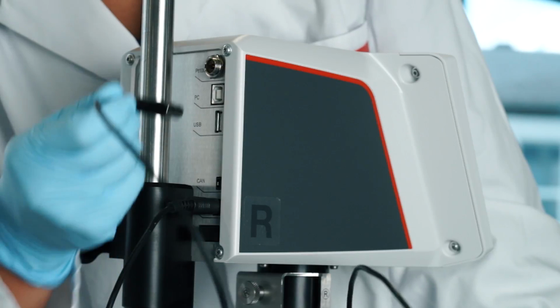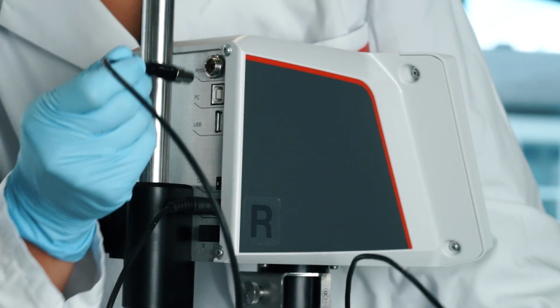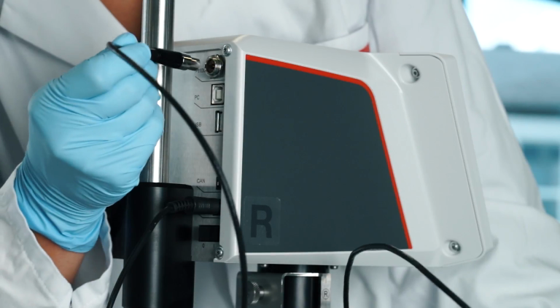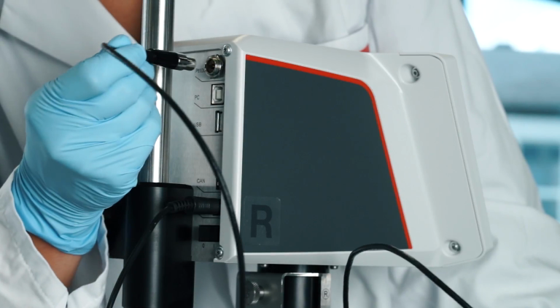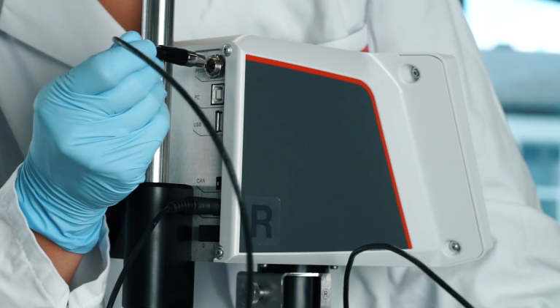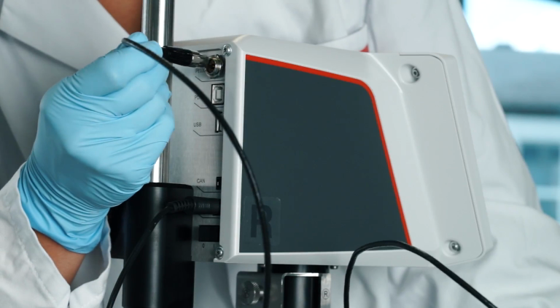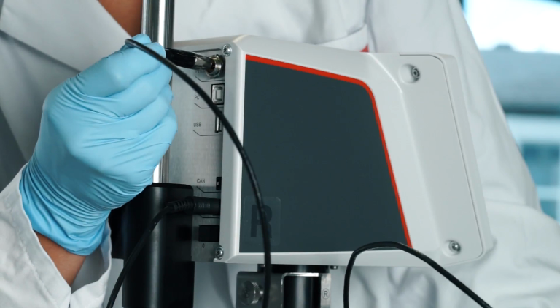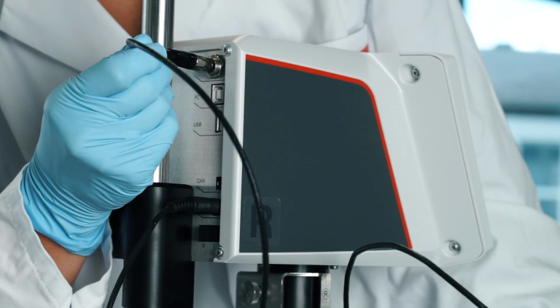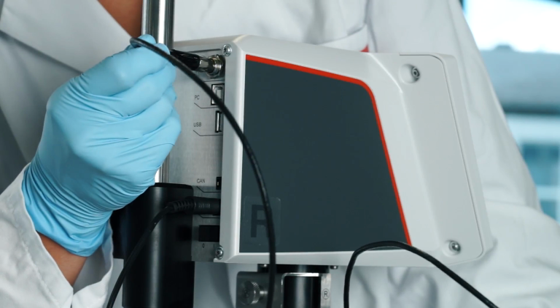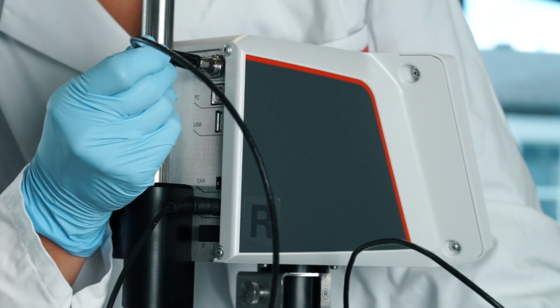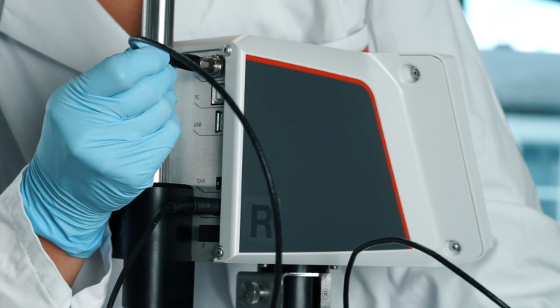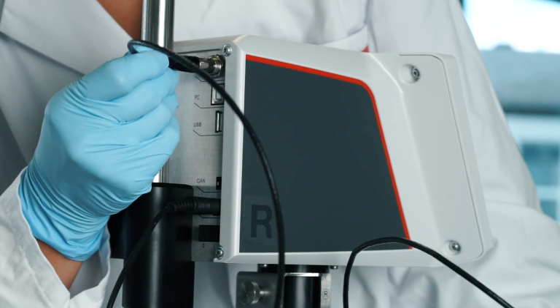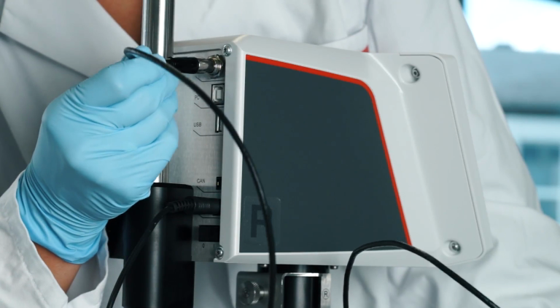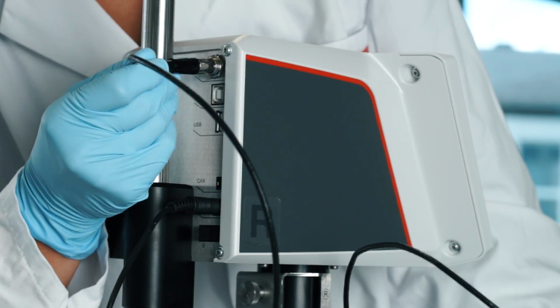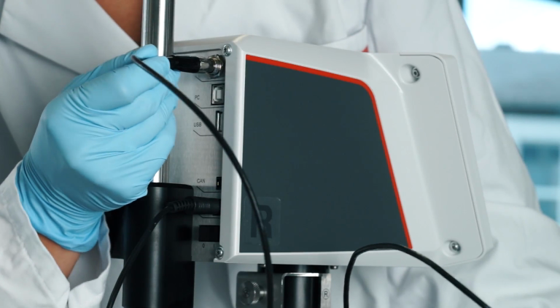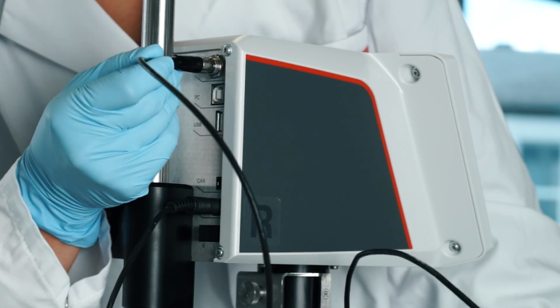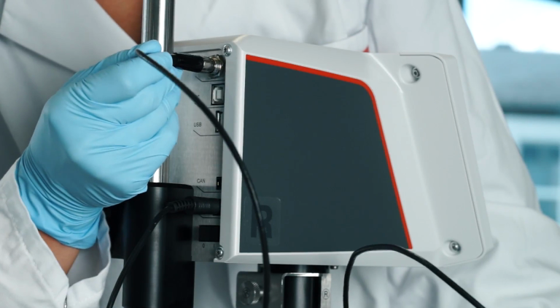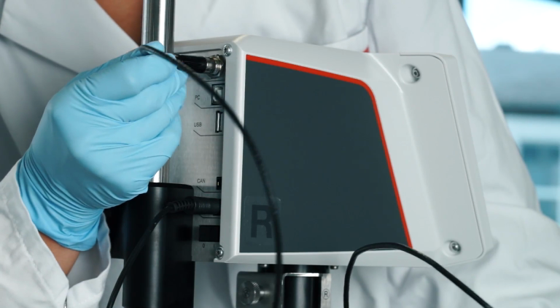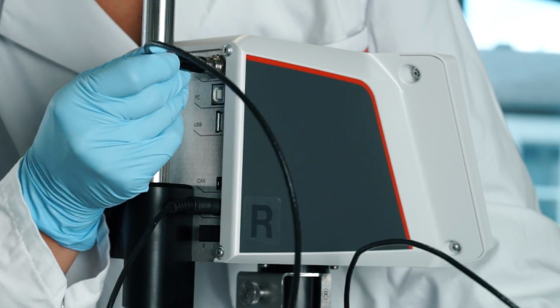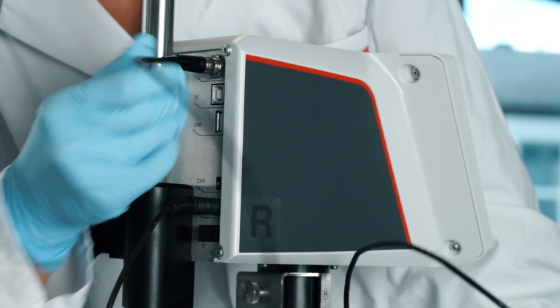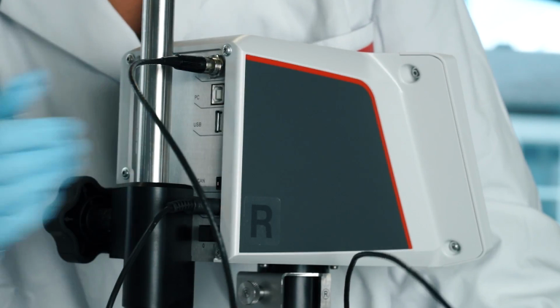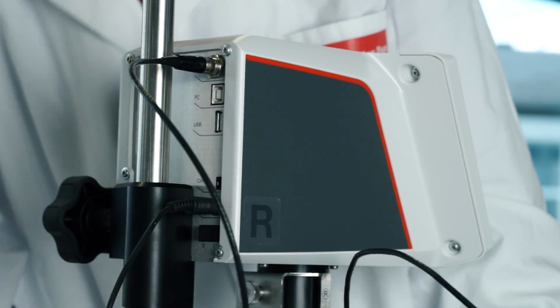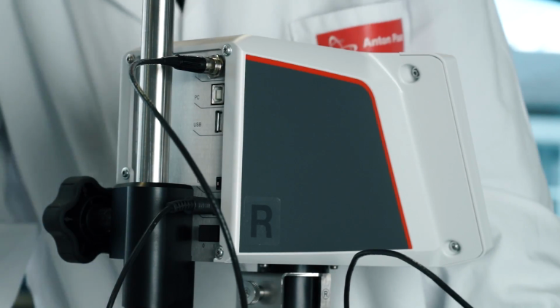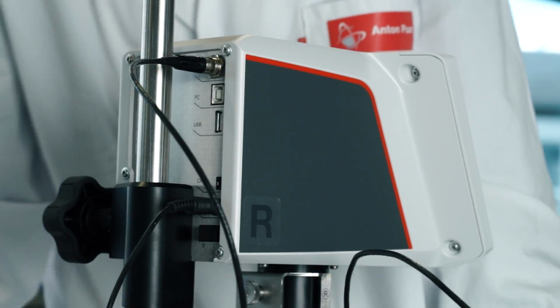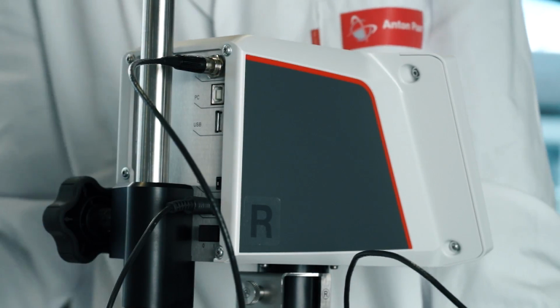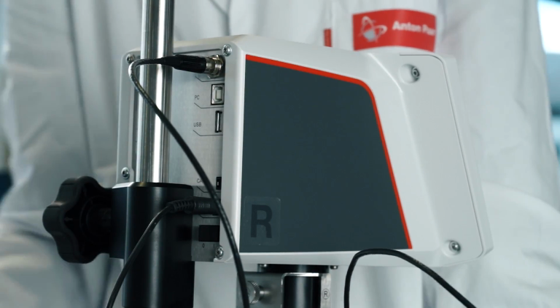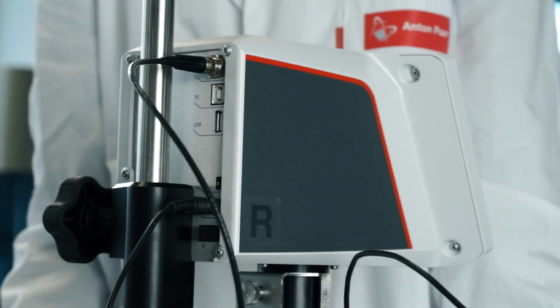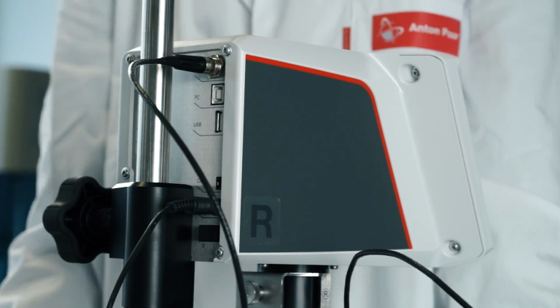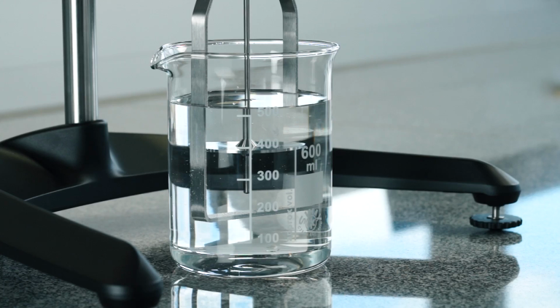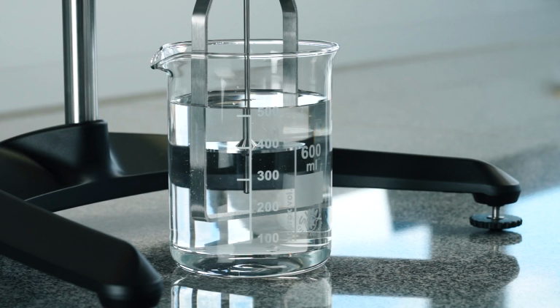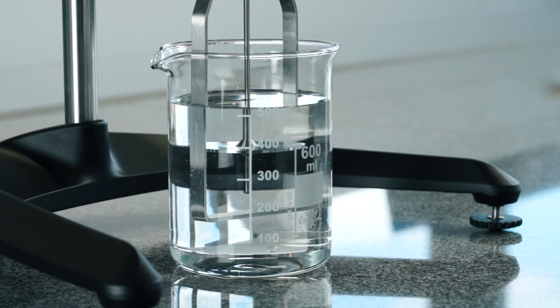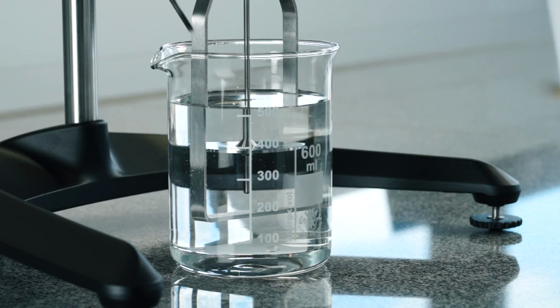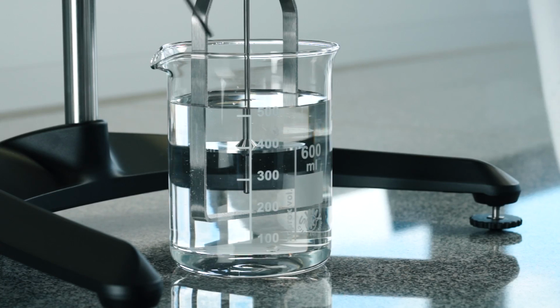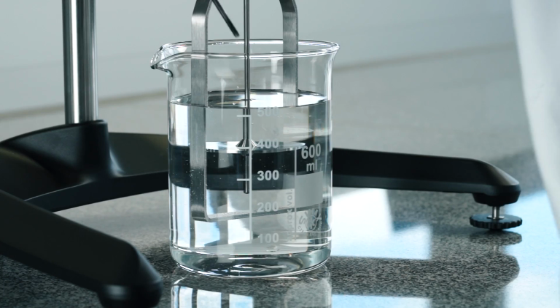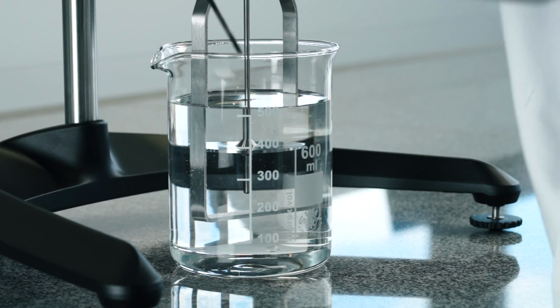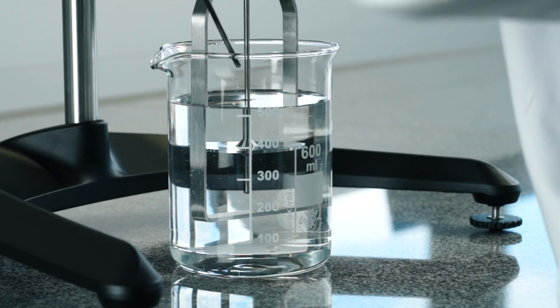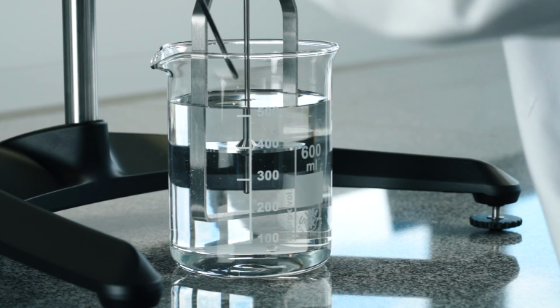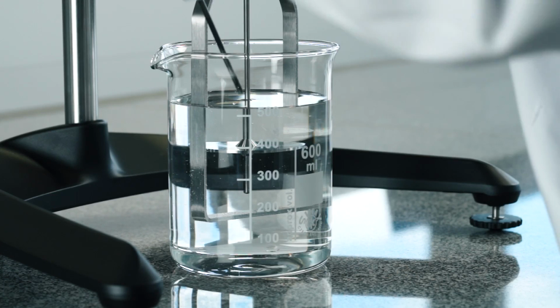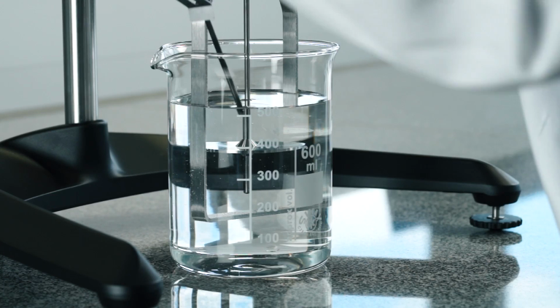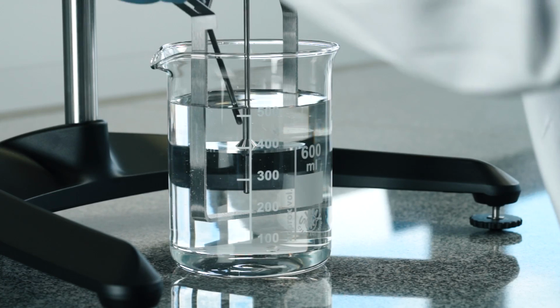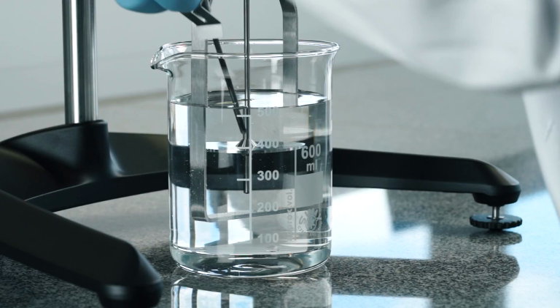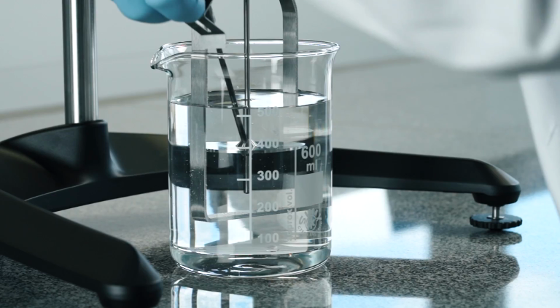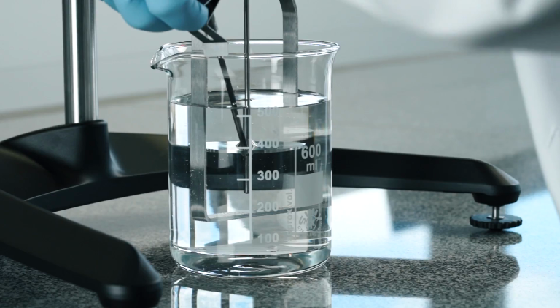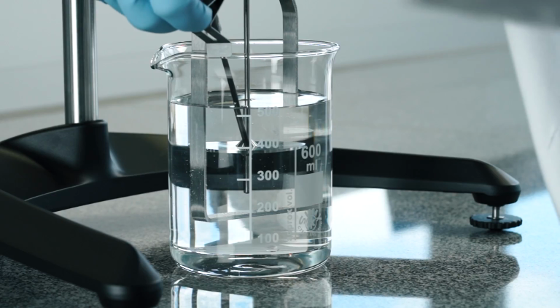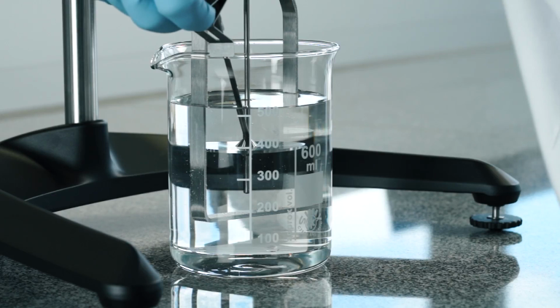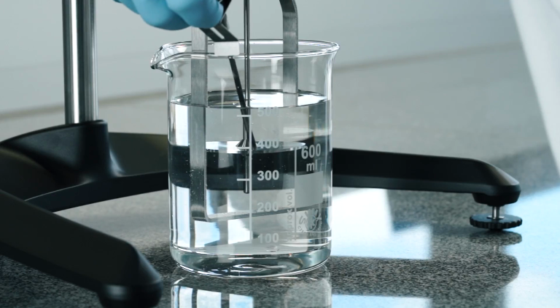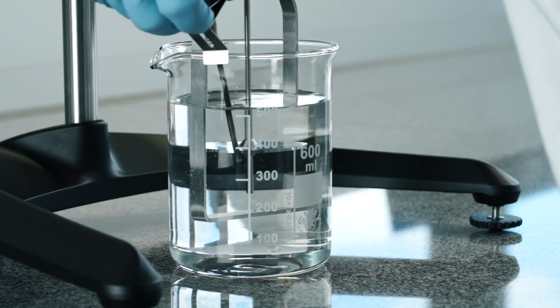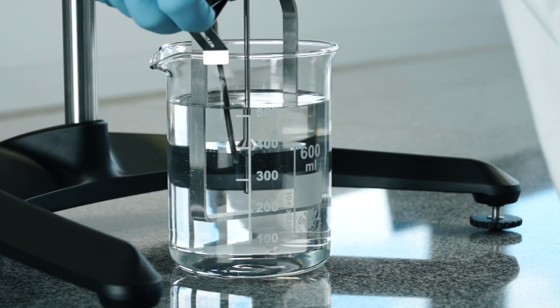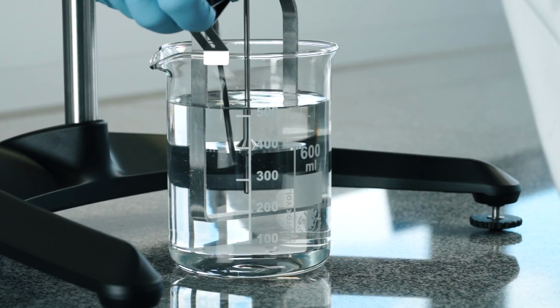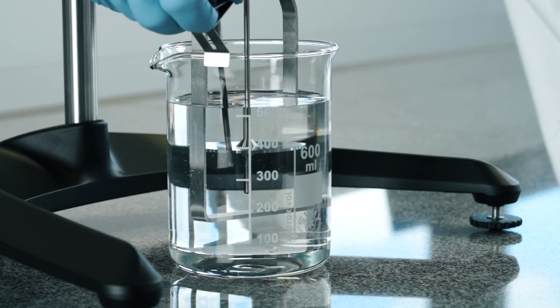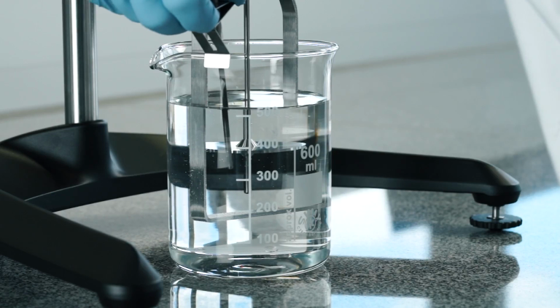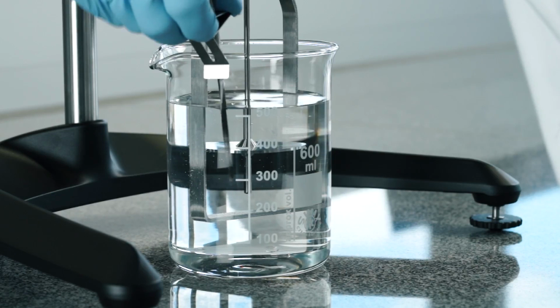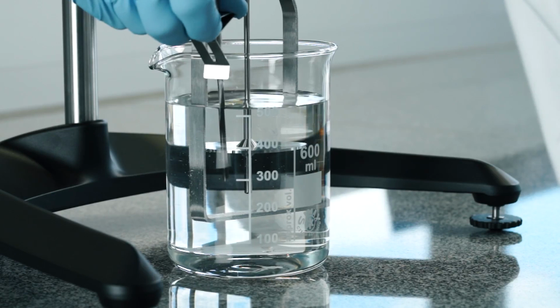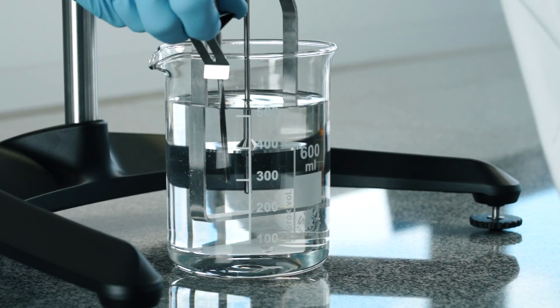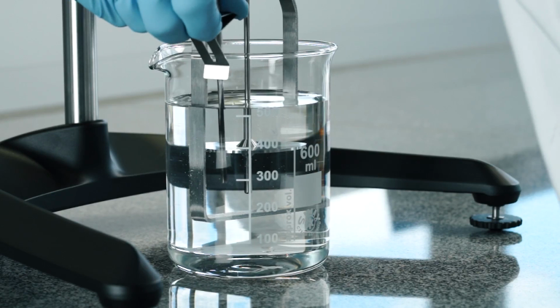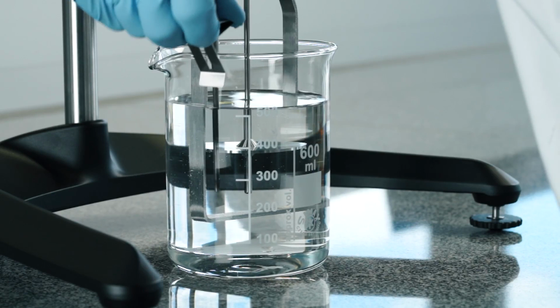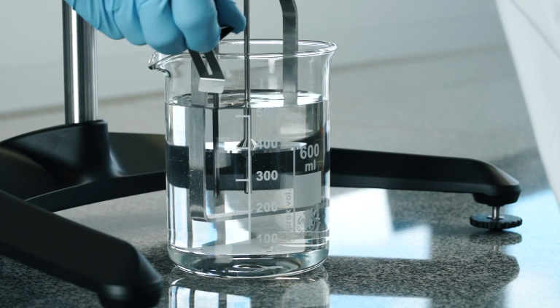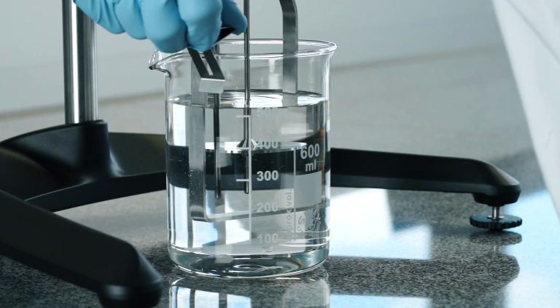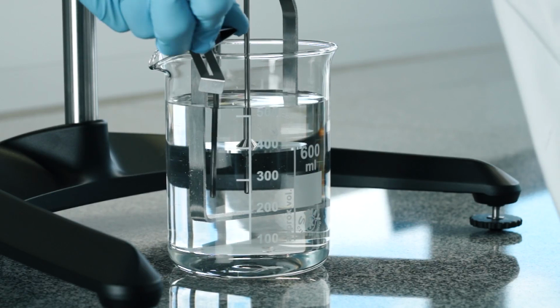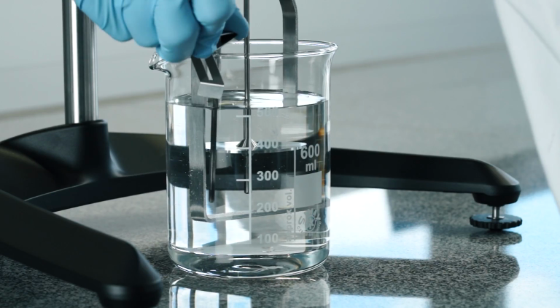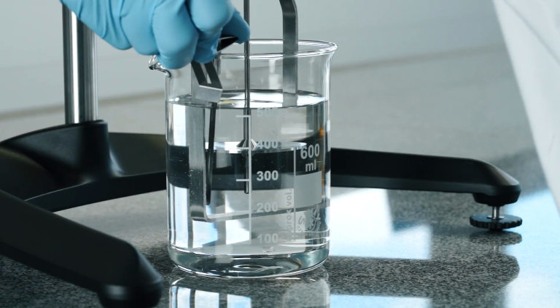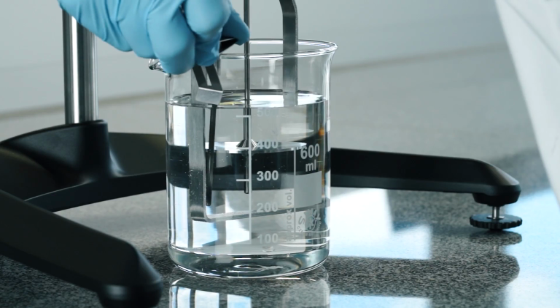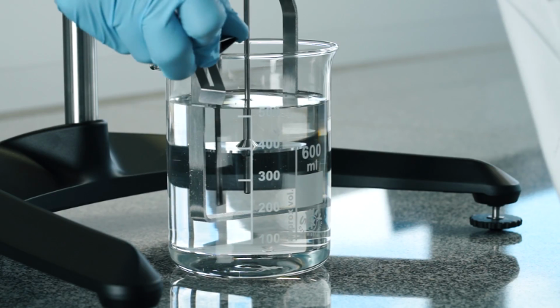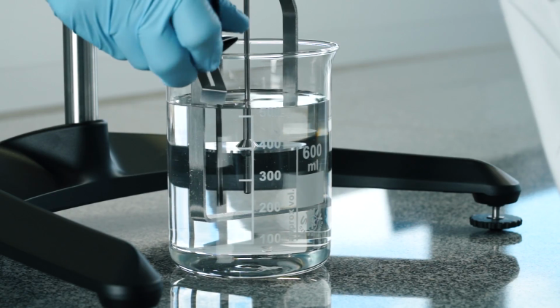If you want to use the optional PT100 temperature sensor, simply plug it in on the backside of the instrument and put it in your sample.